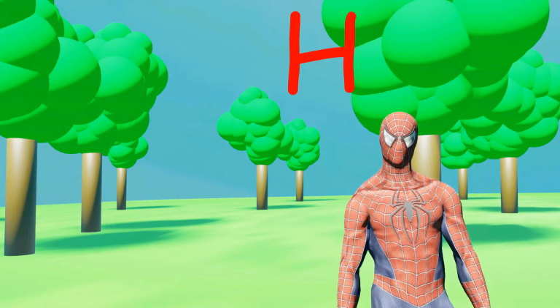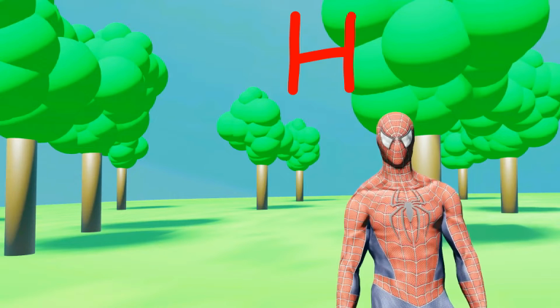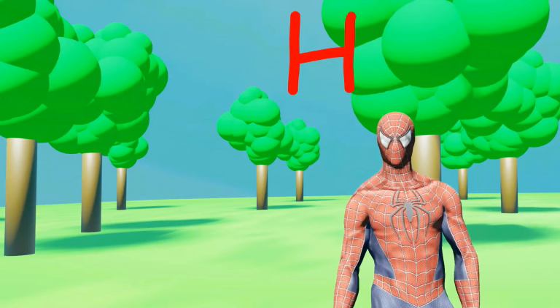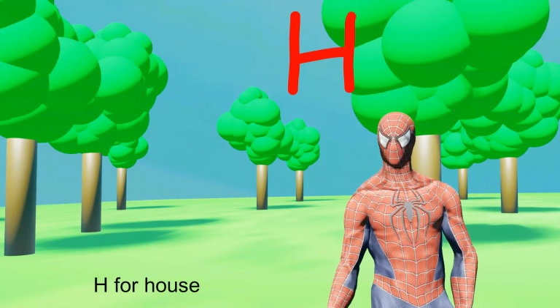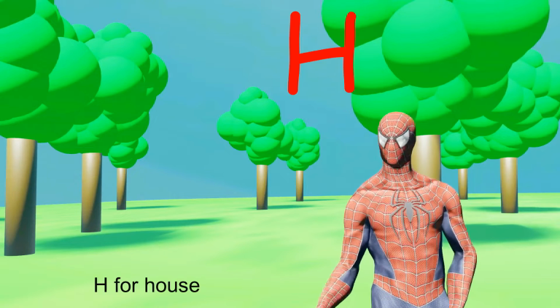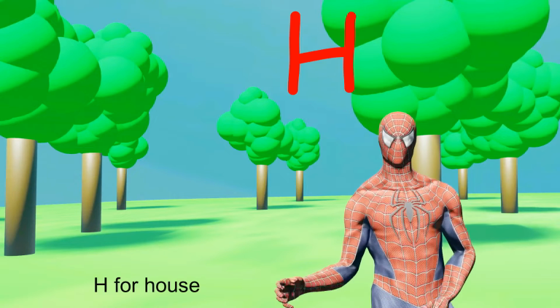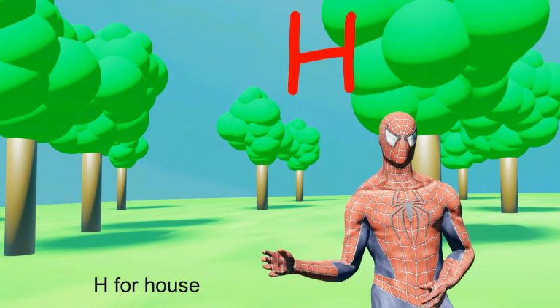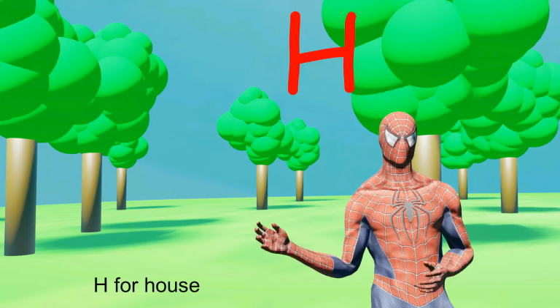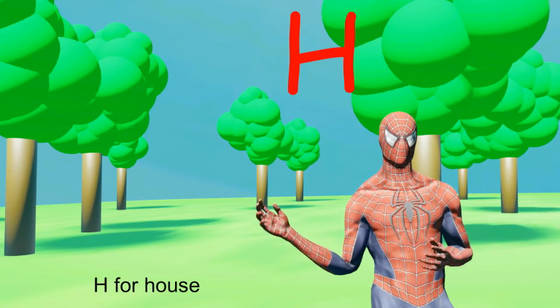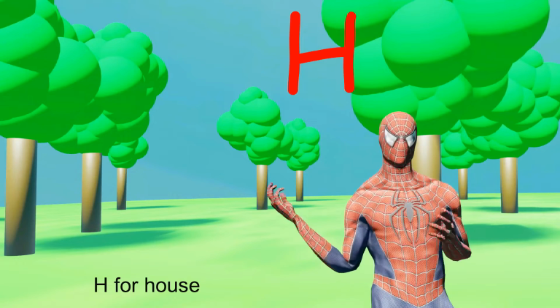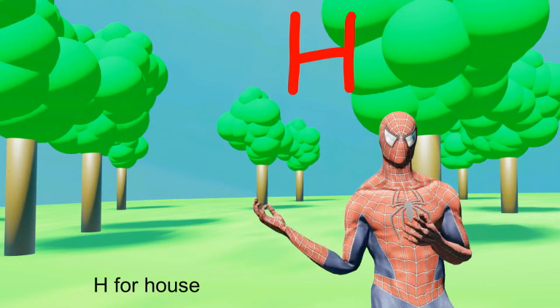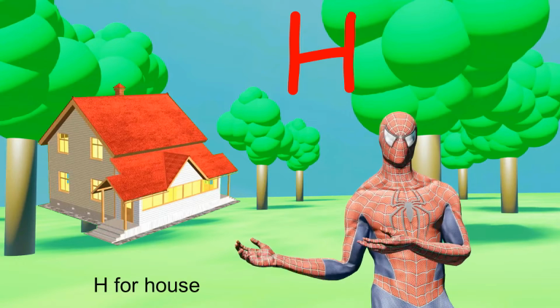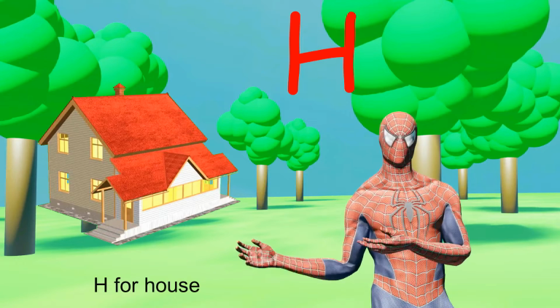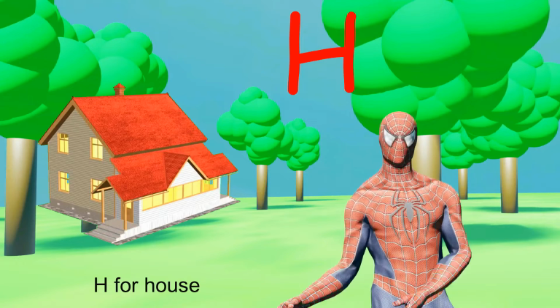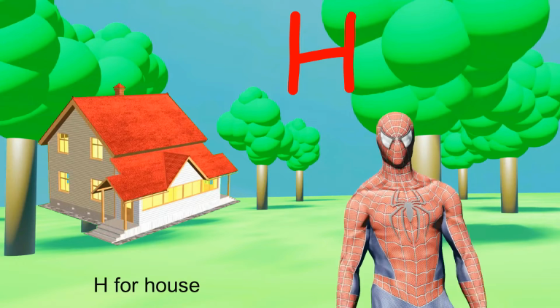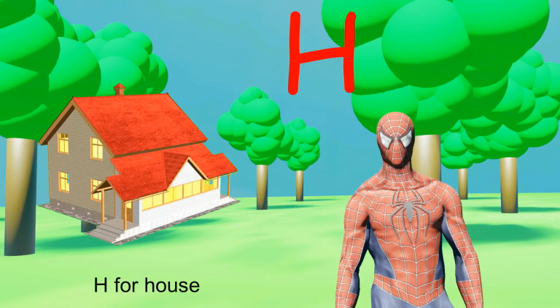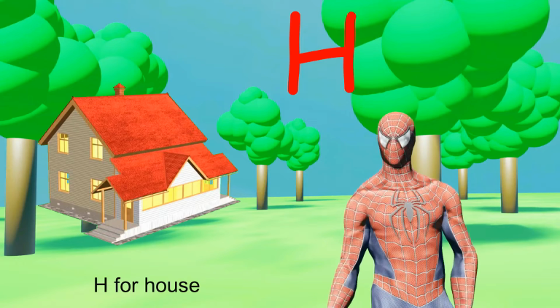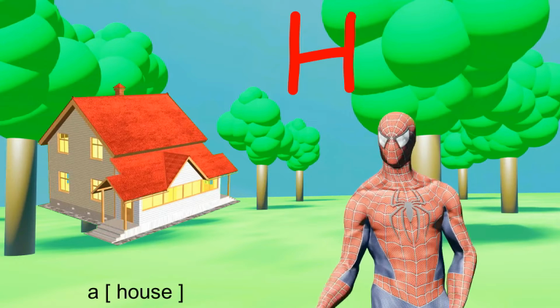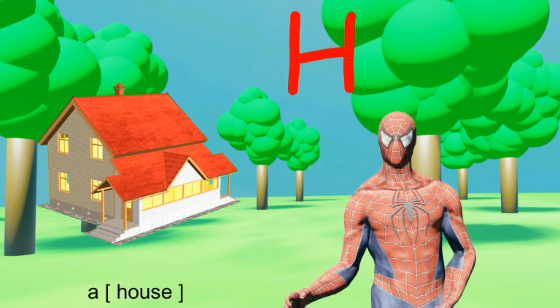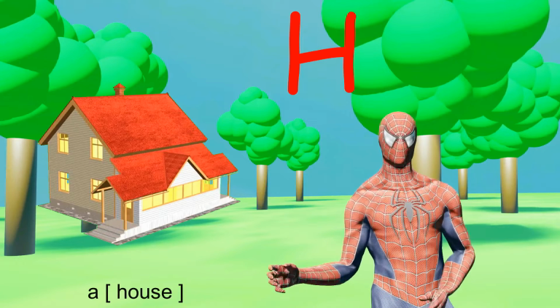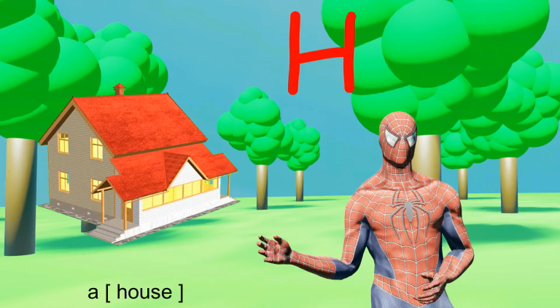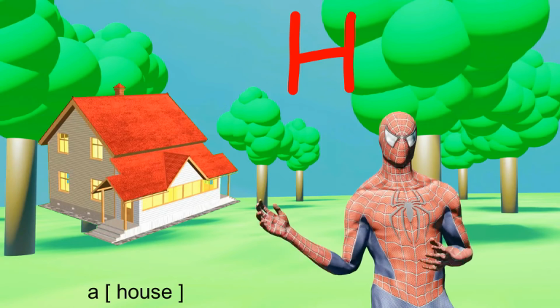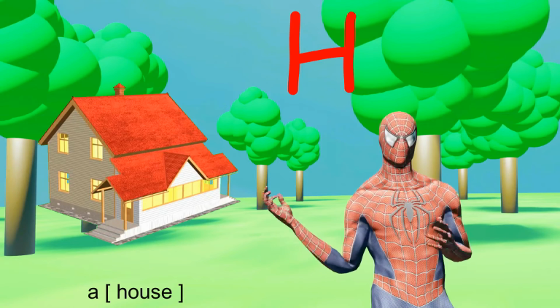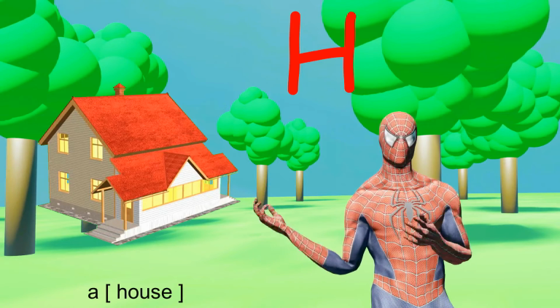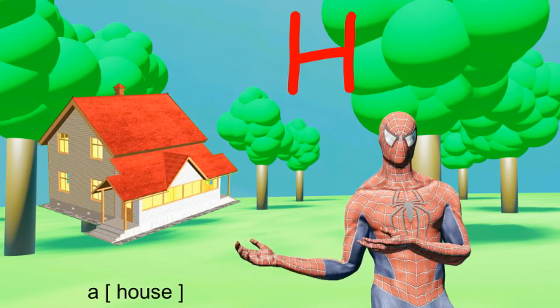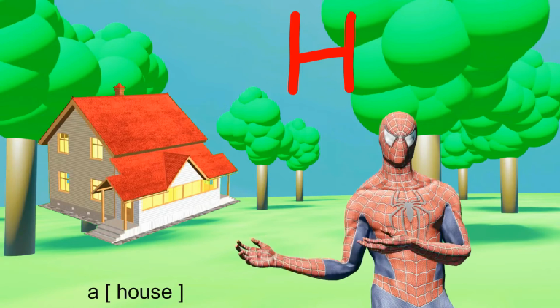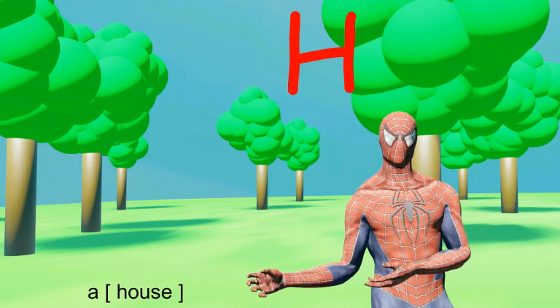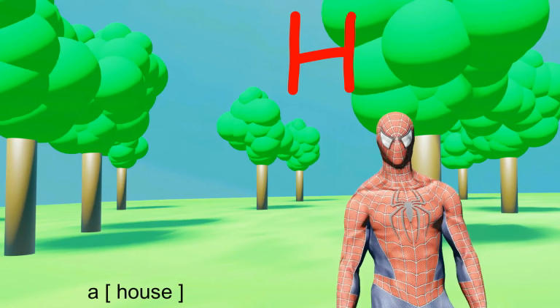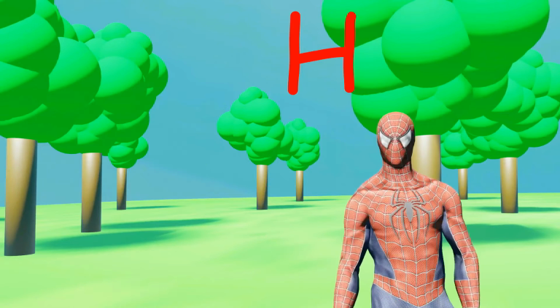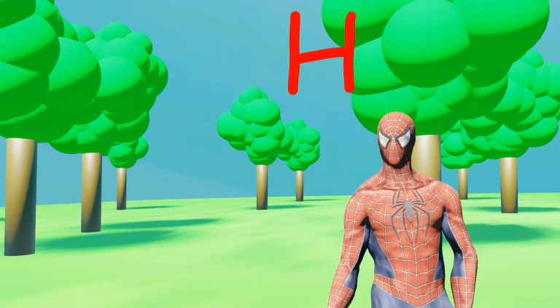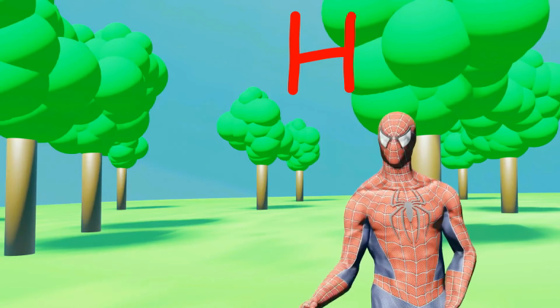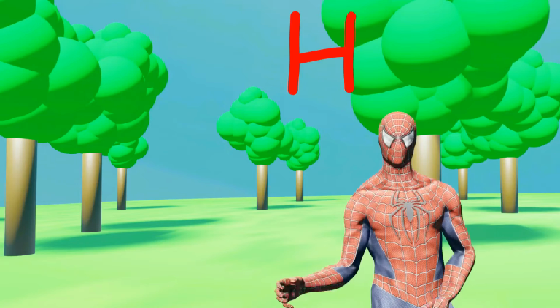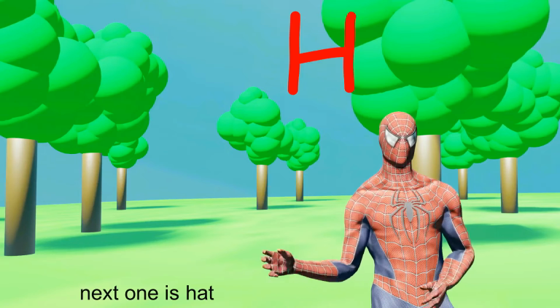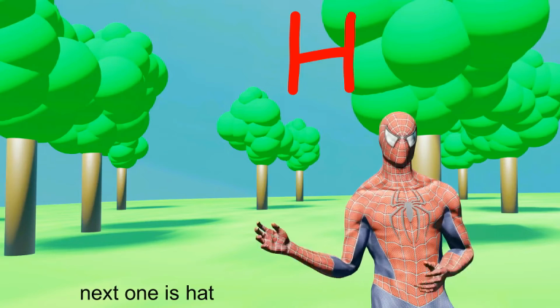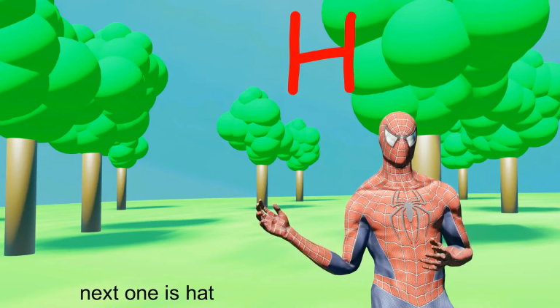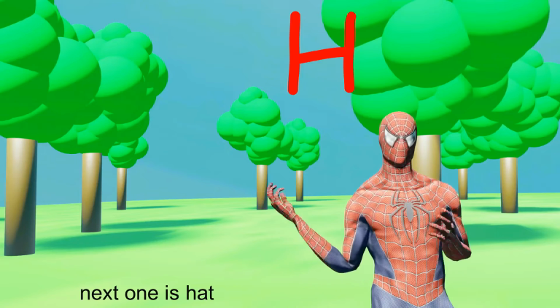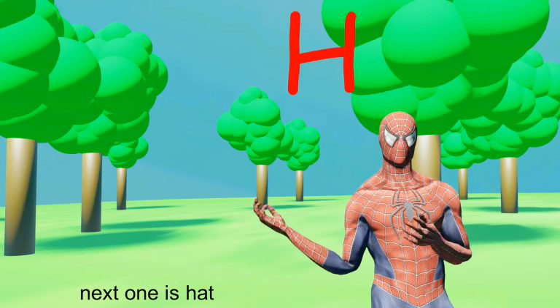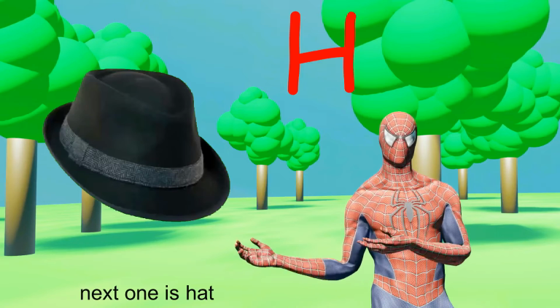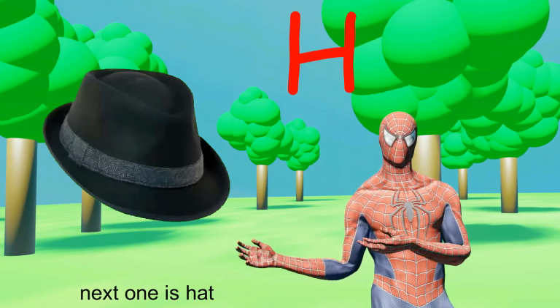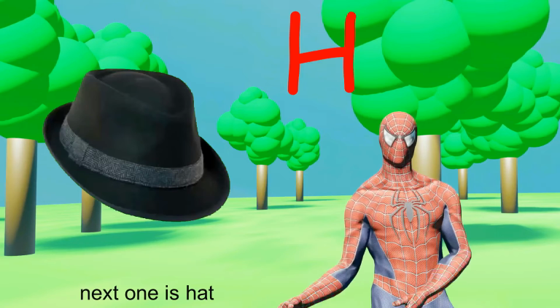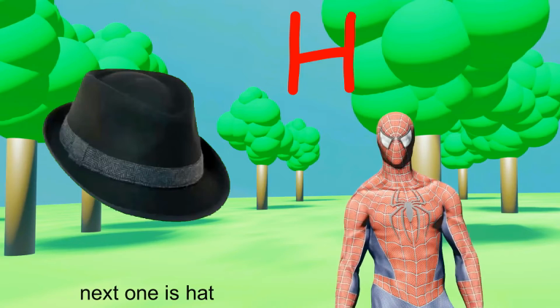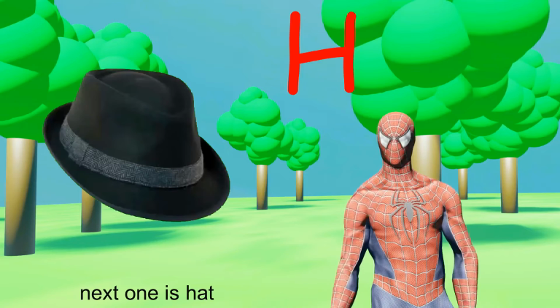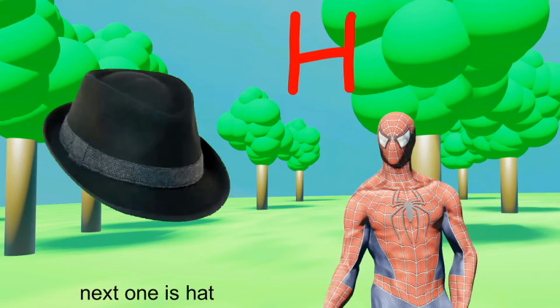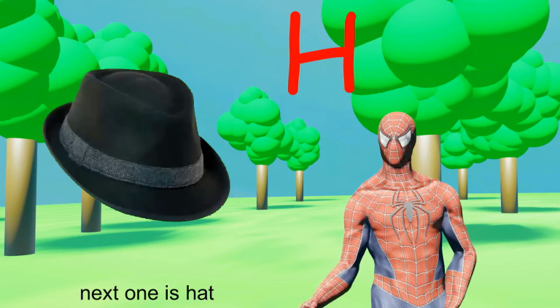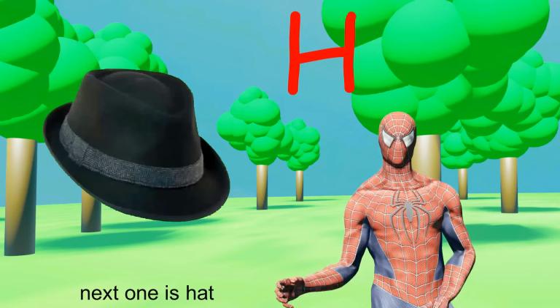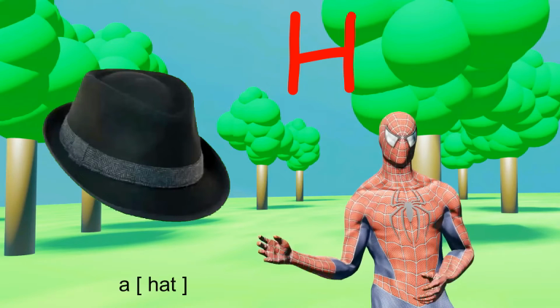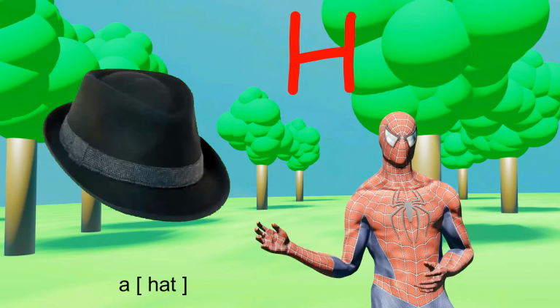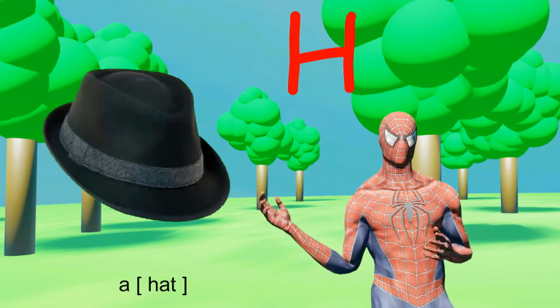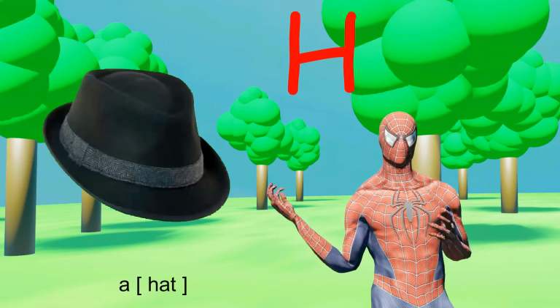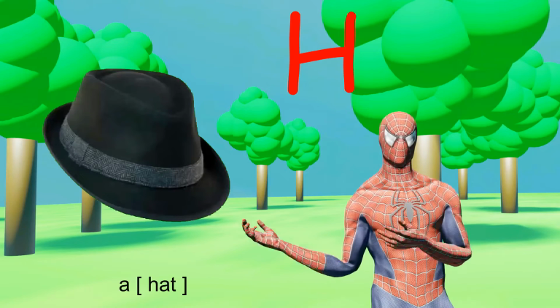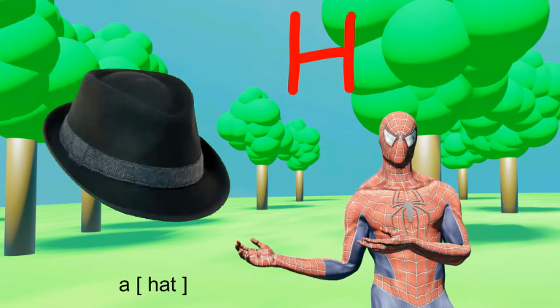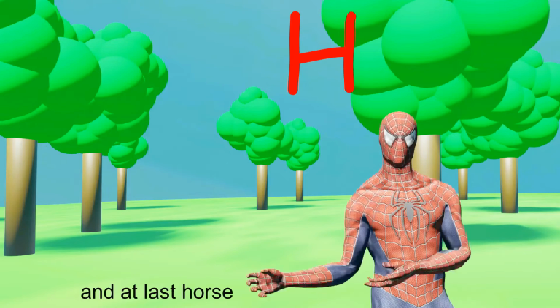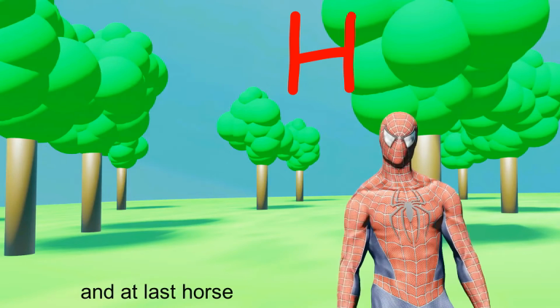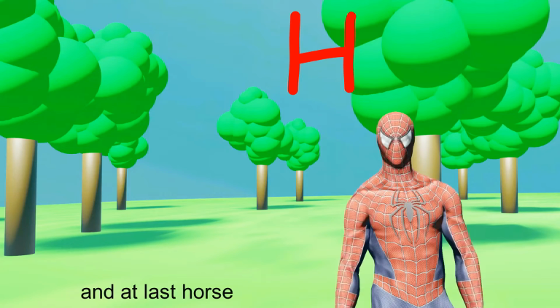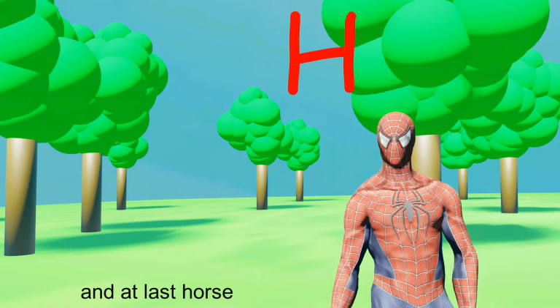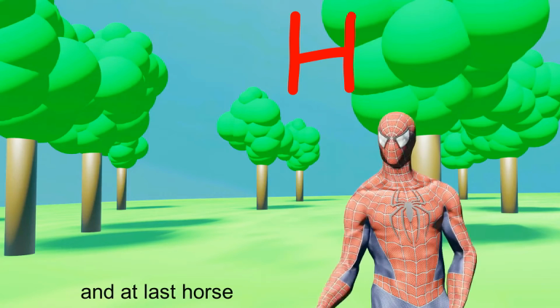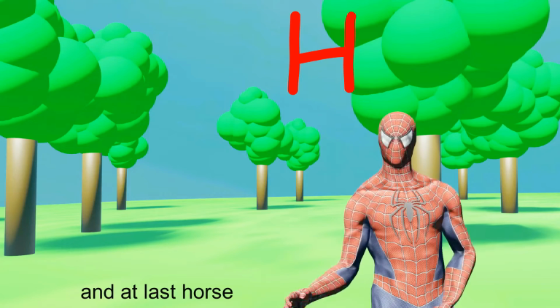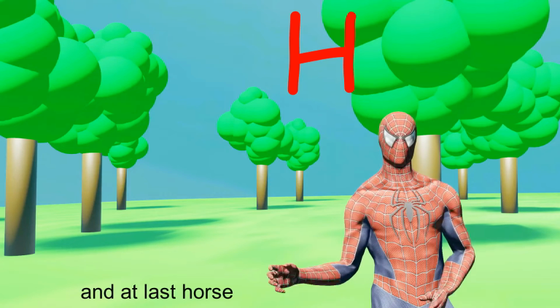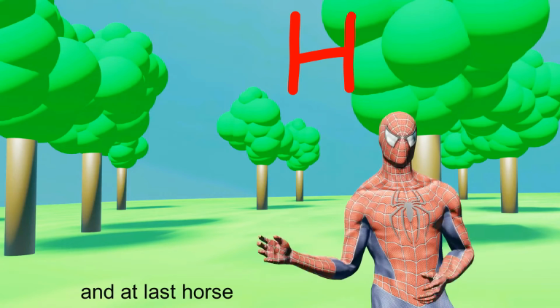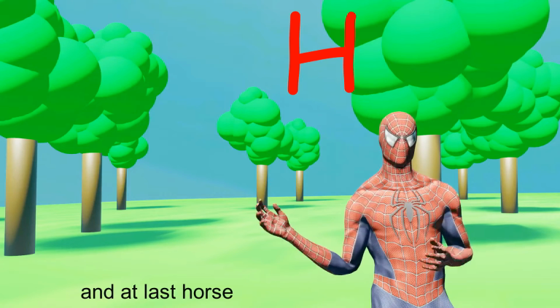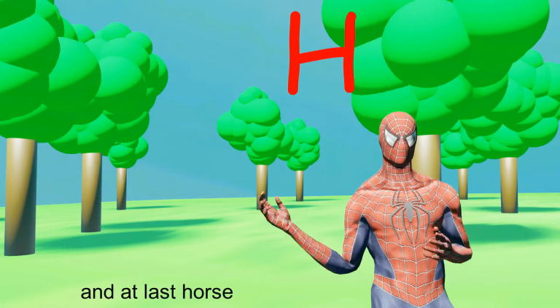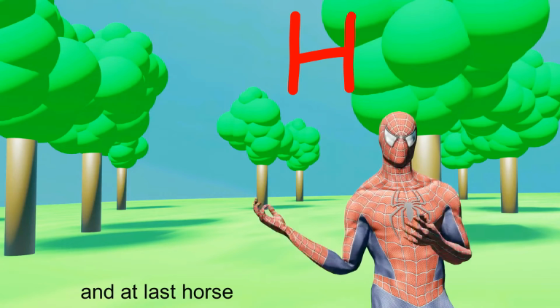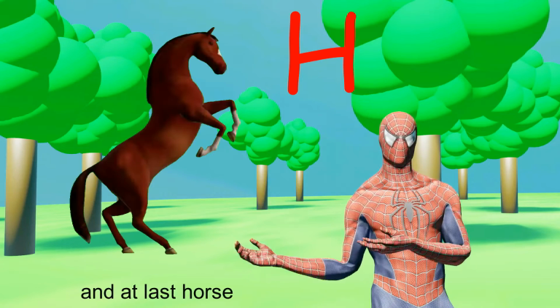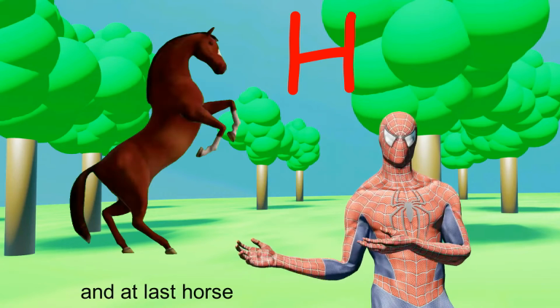H for House — a House. Next one is Head — a Head. And at last, Horse.